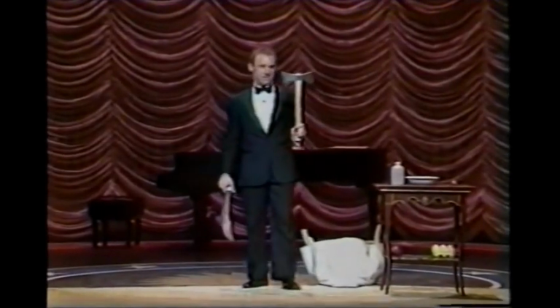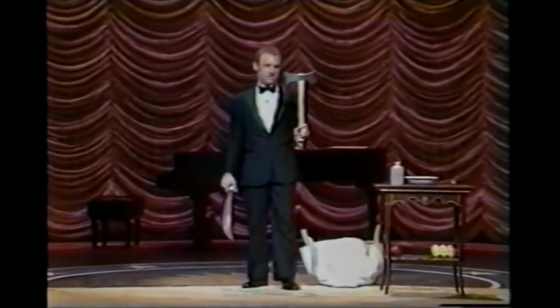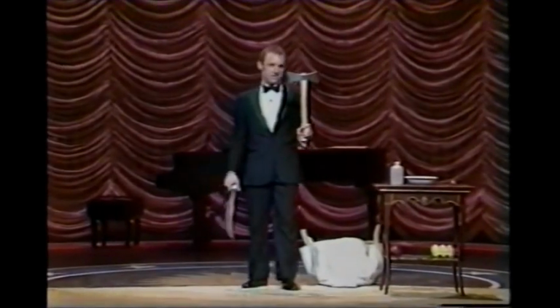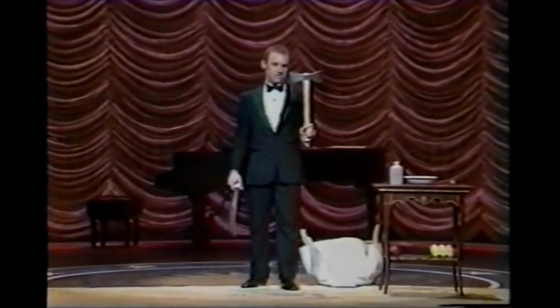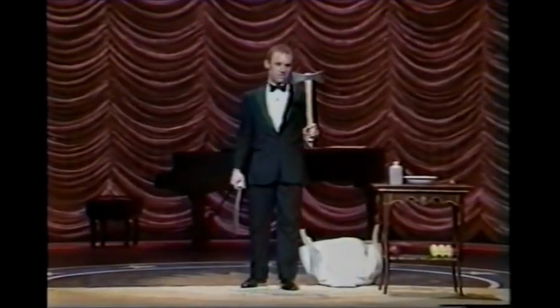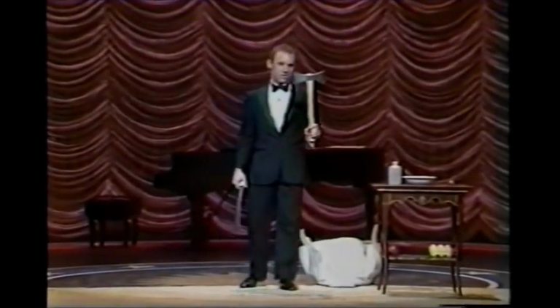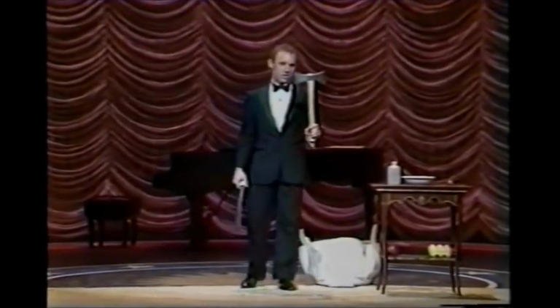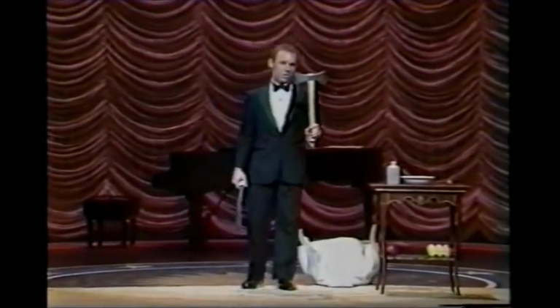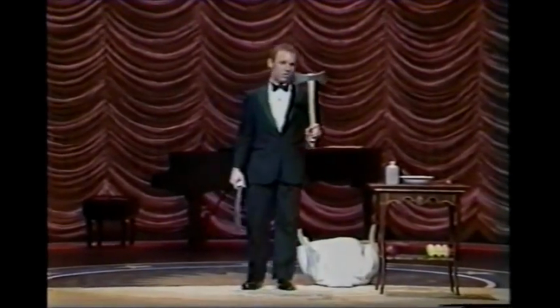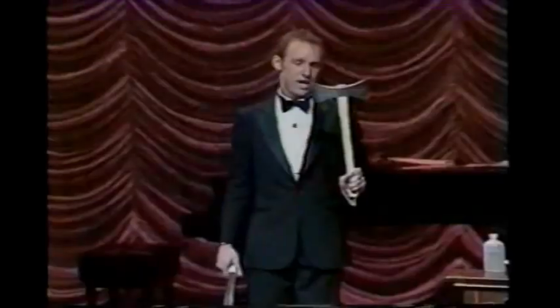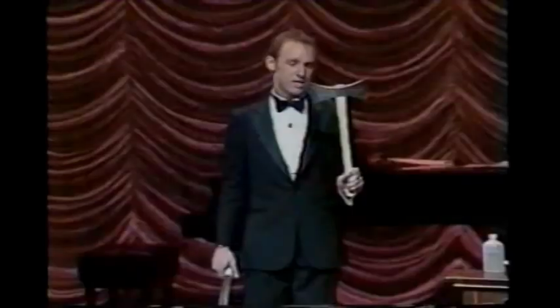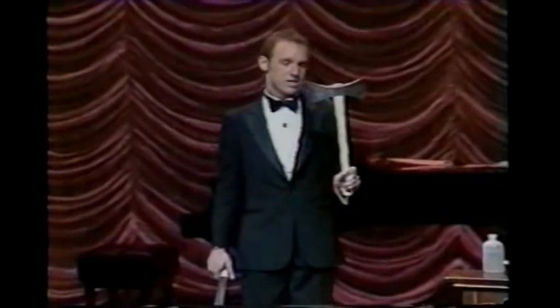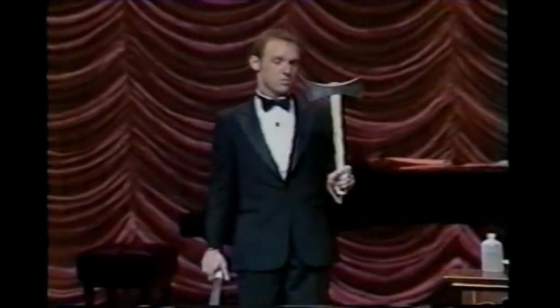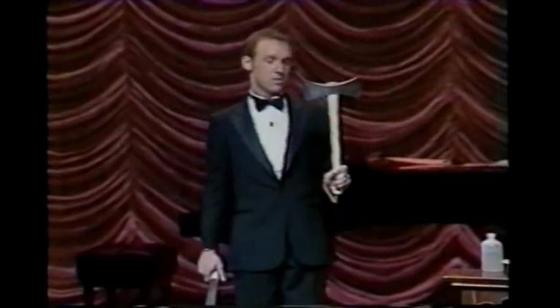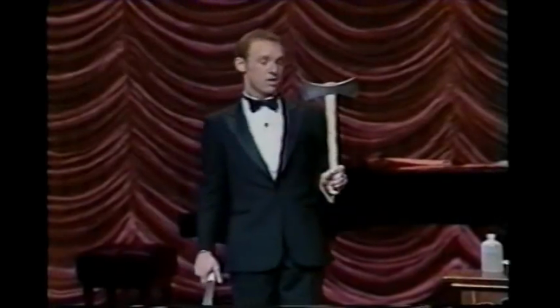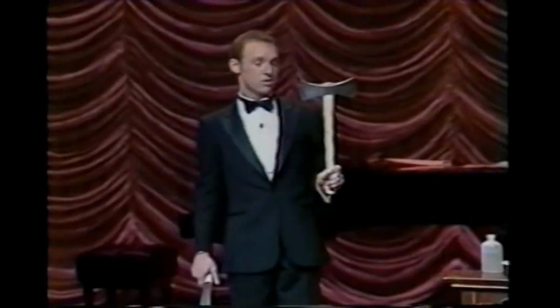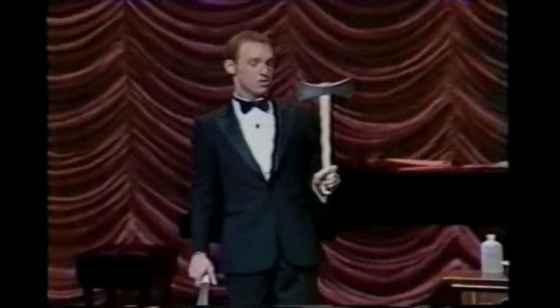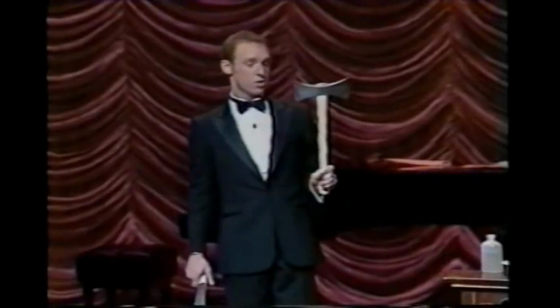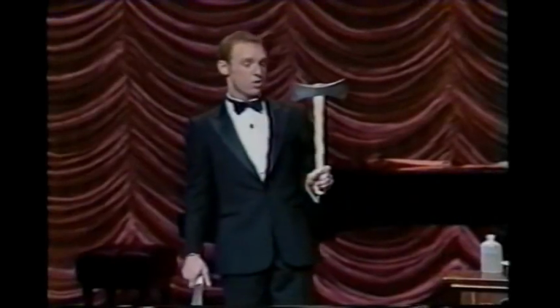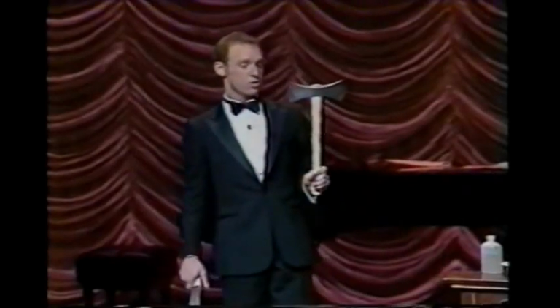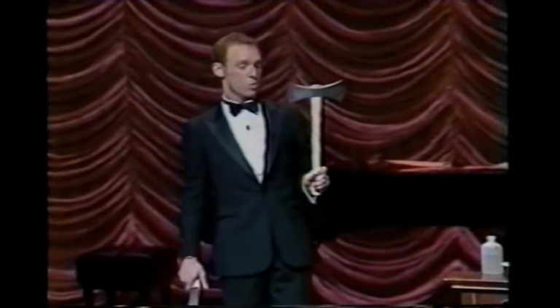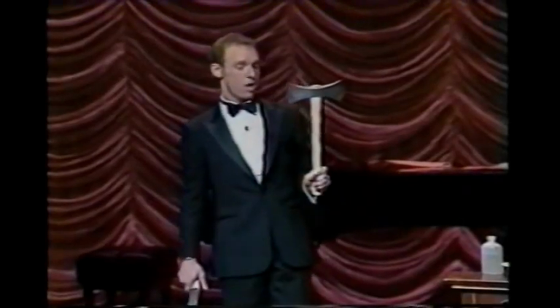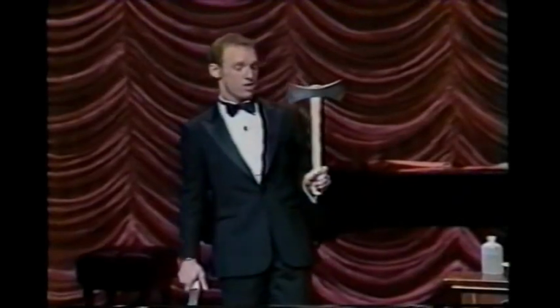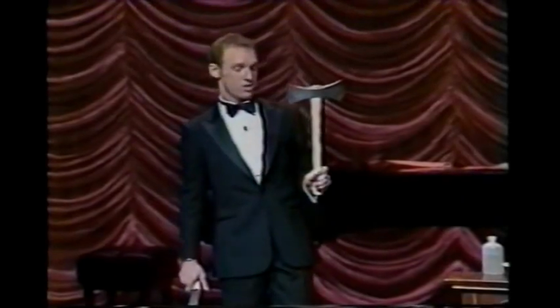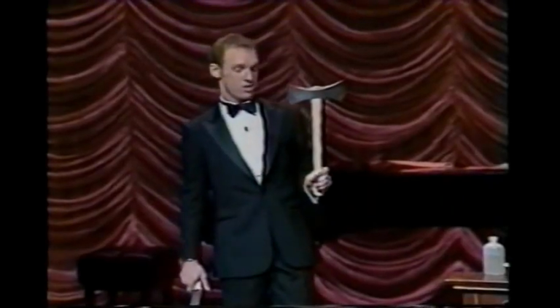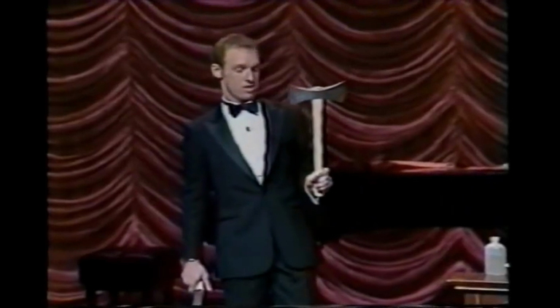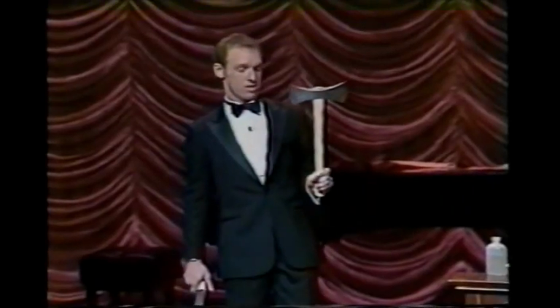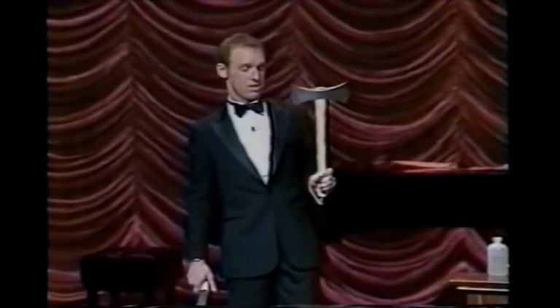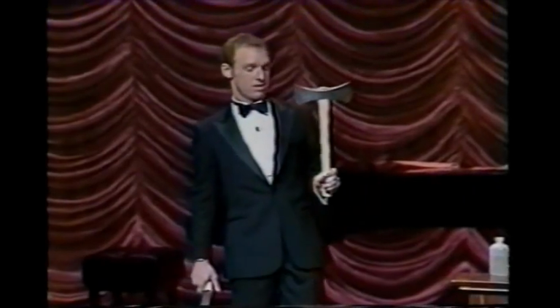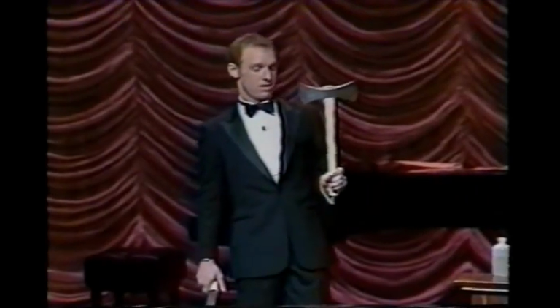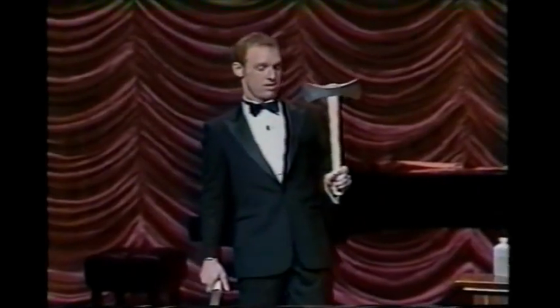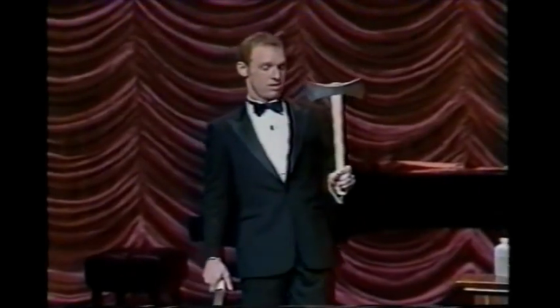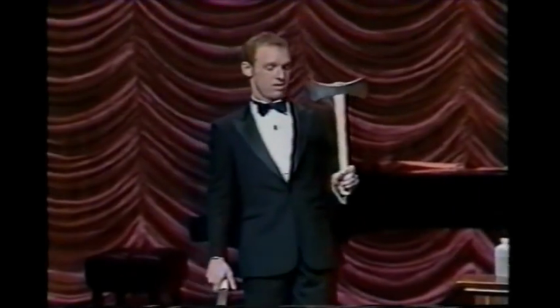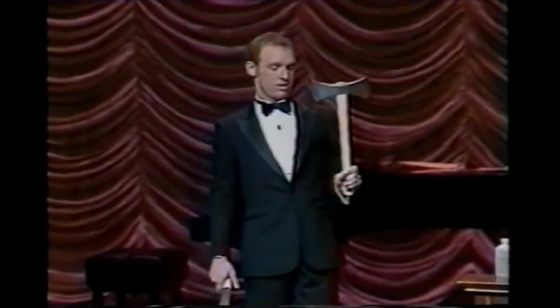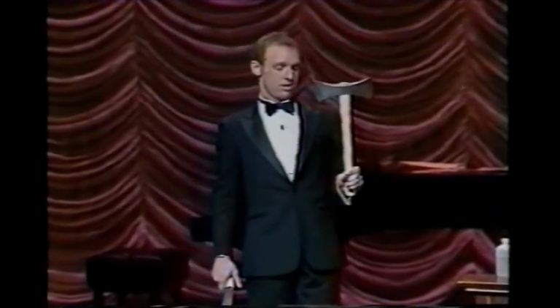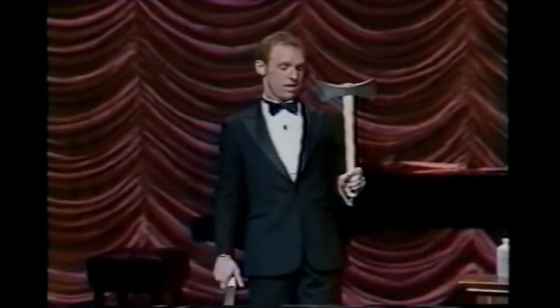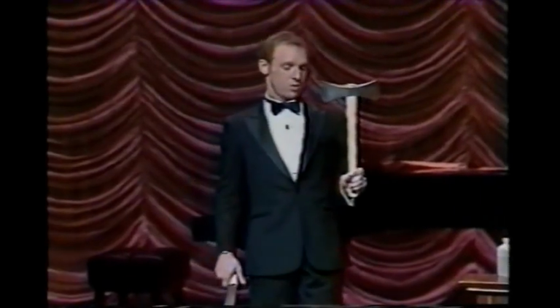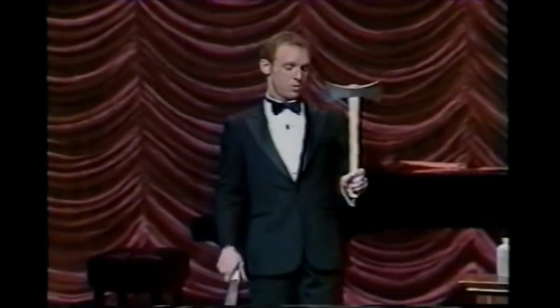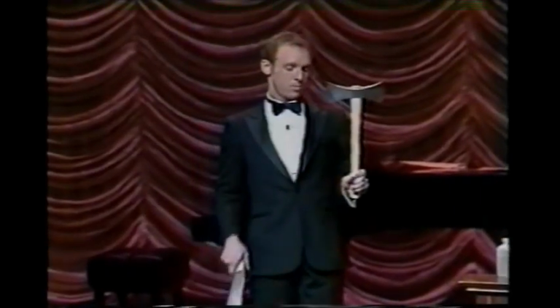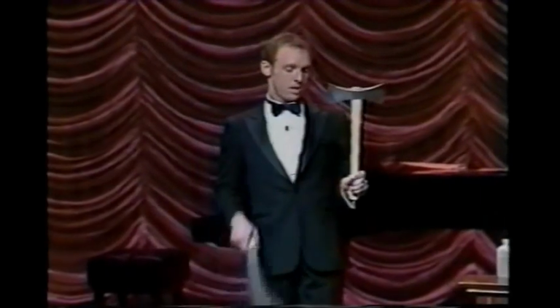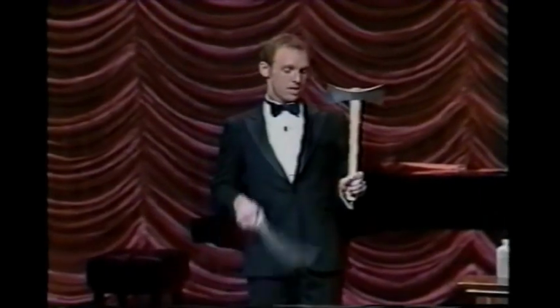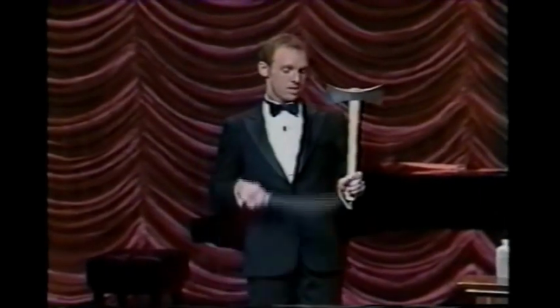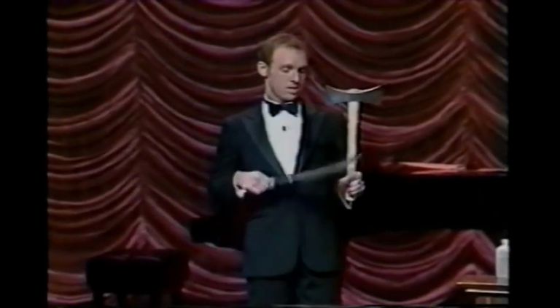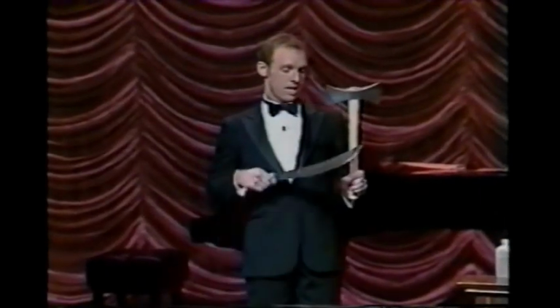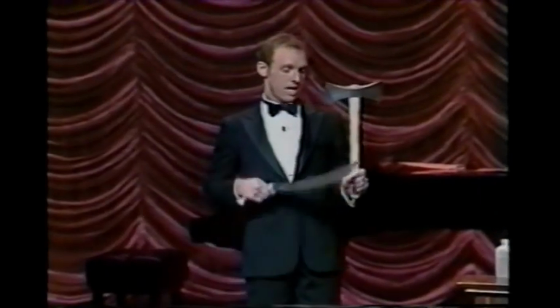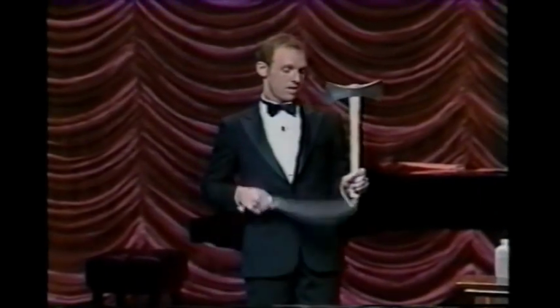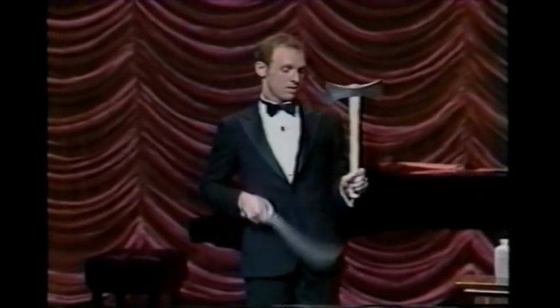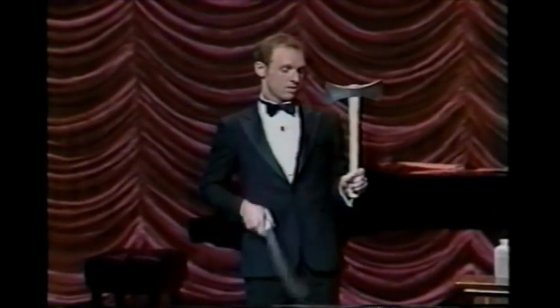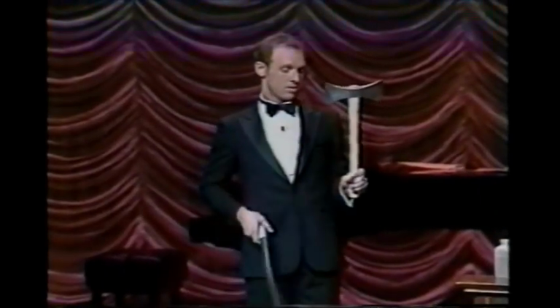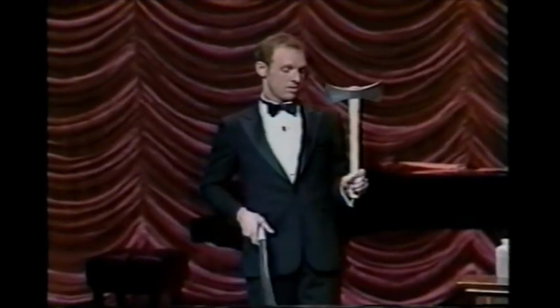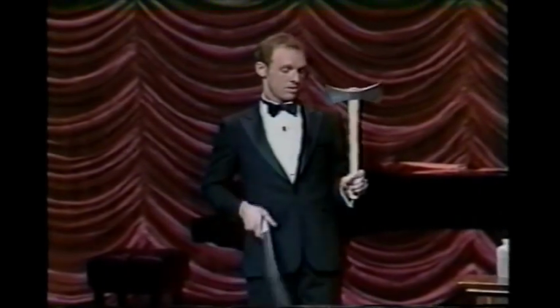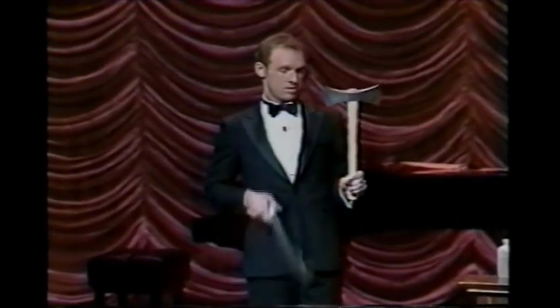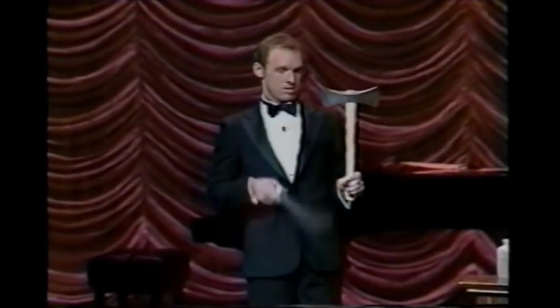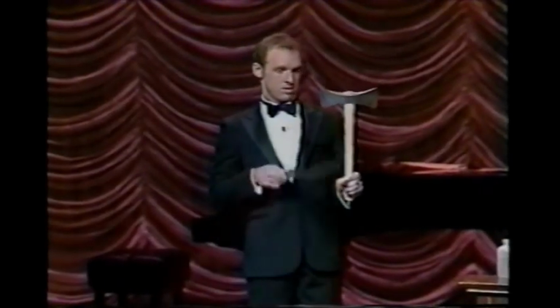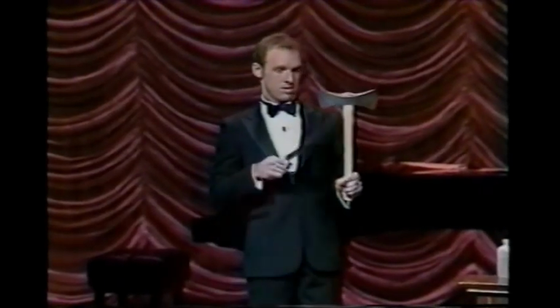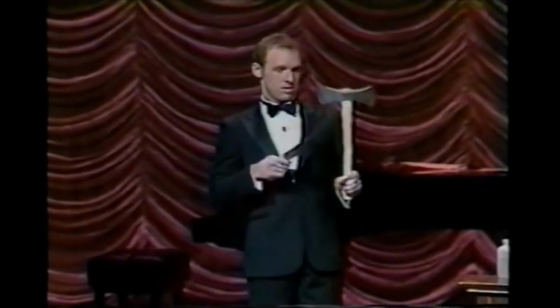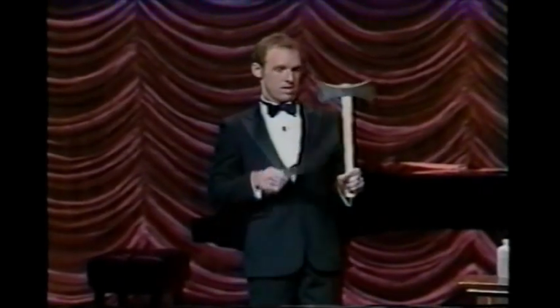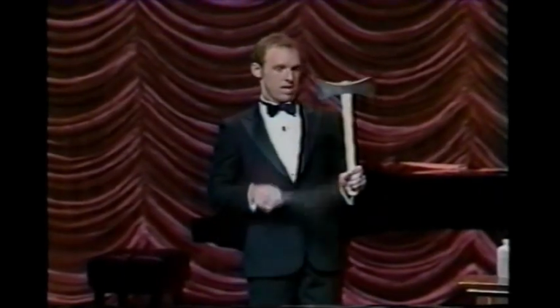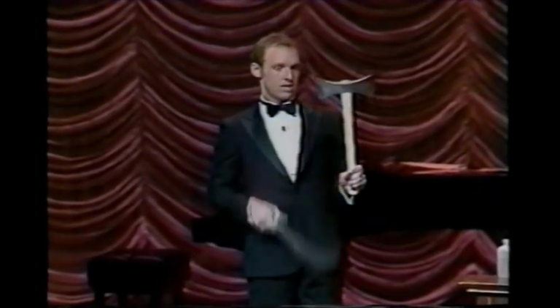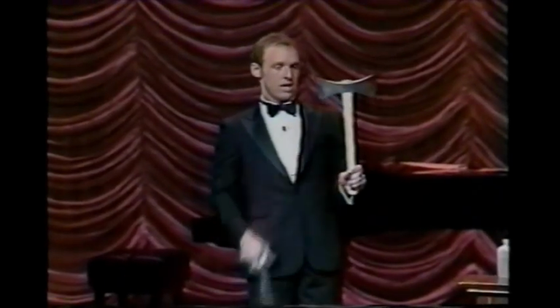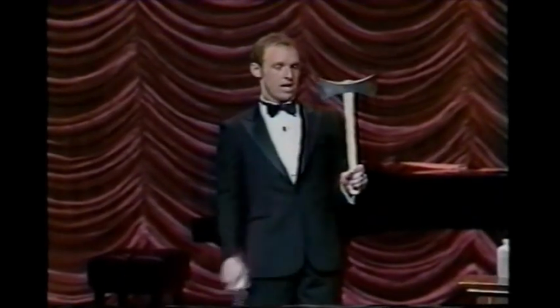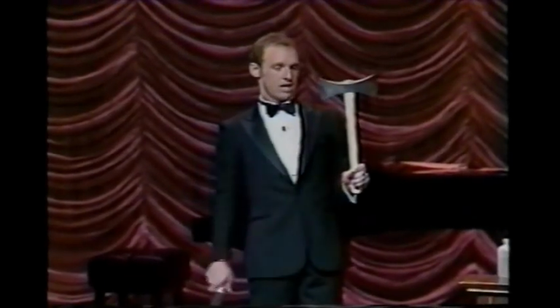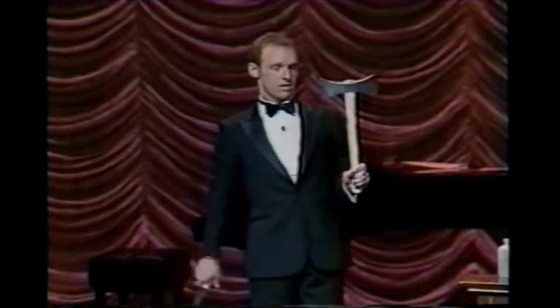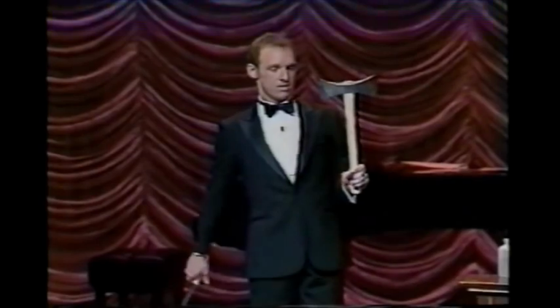It's a very old axe. This belonged to George Washington — had to replace the handle and the head.